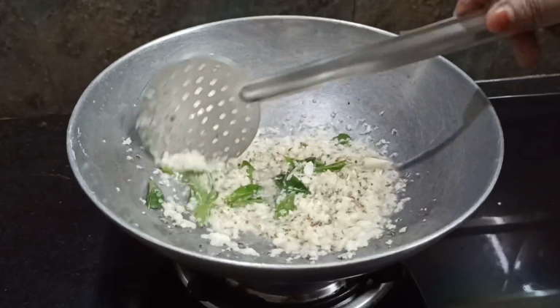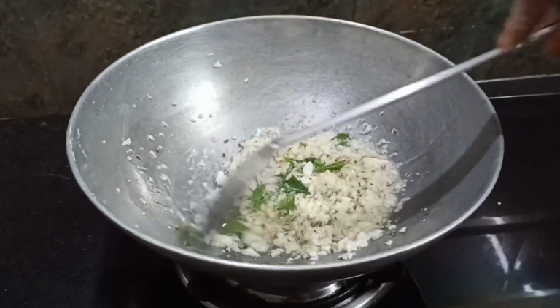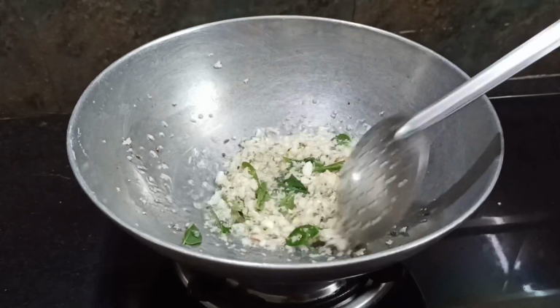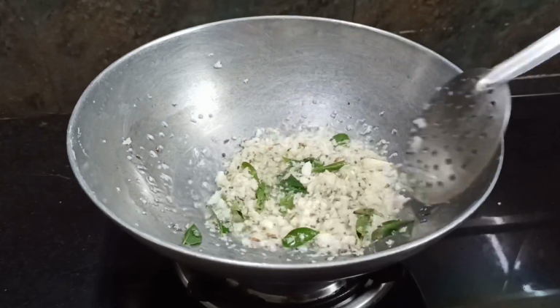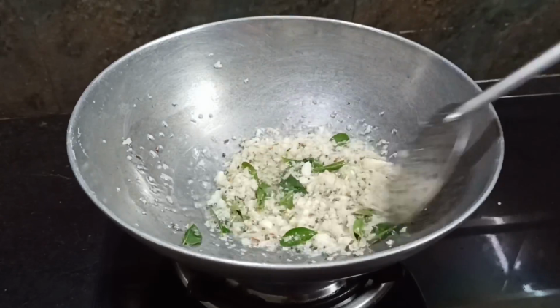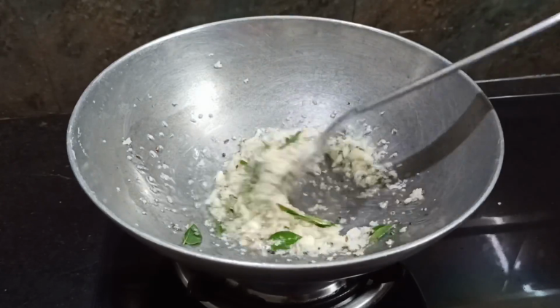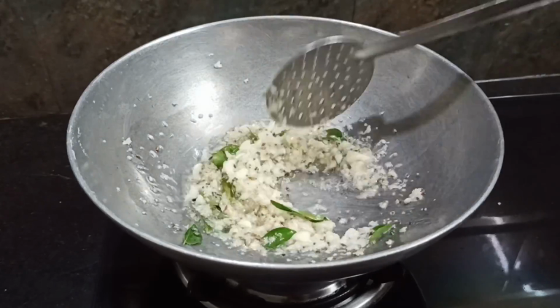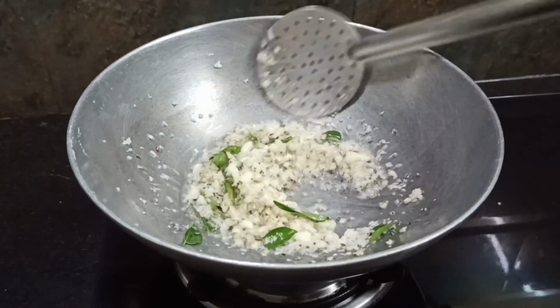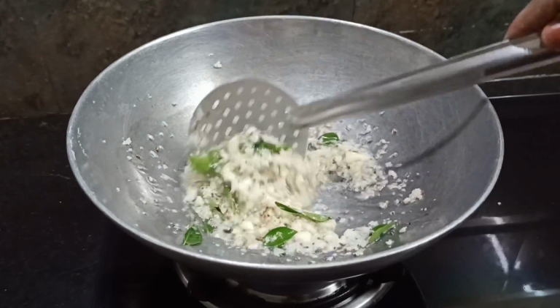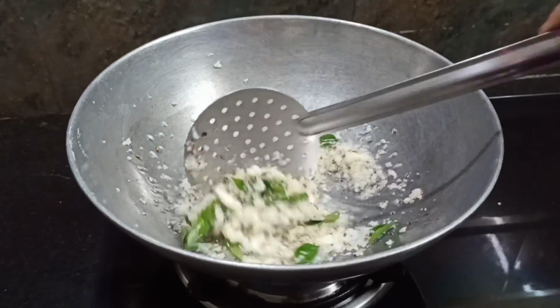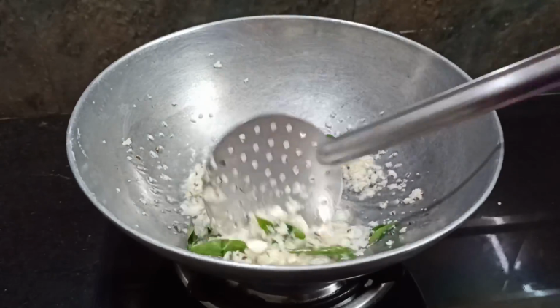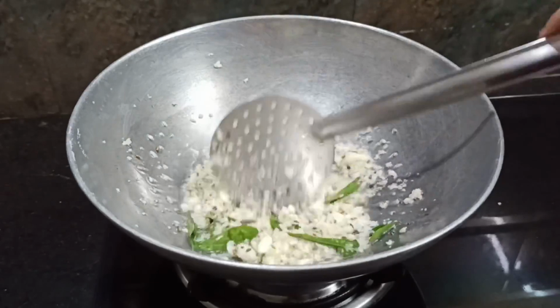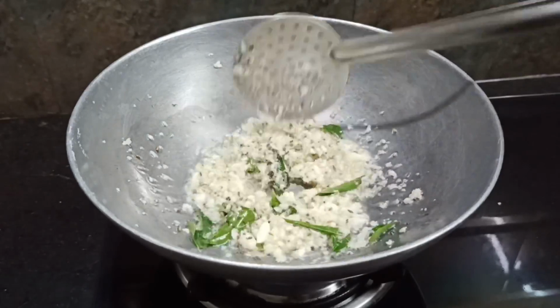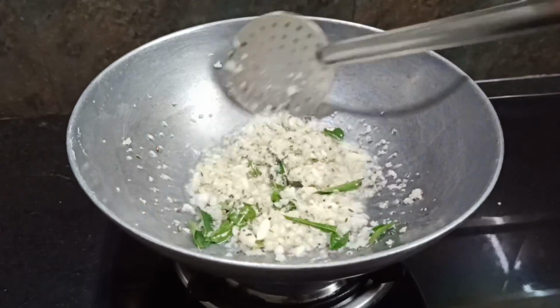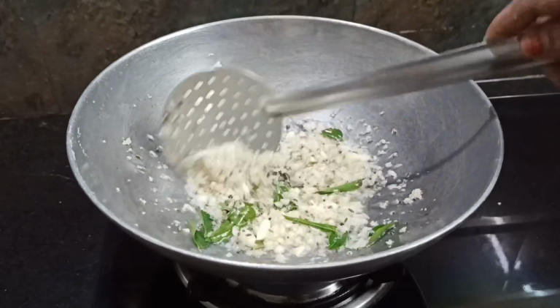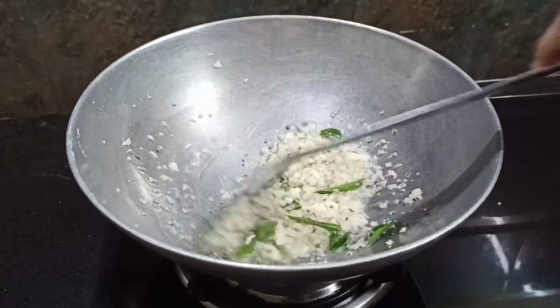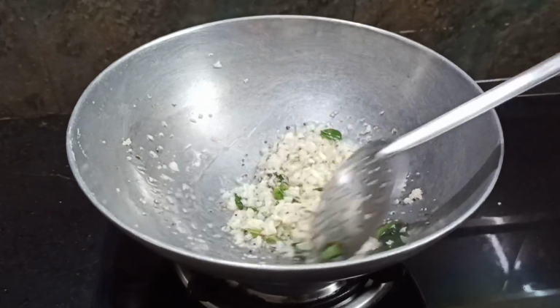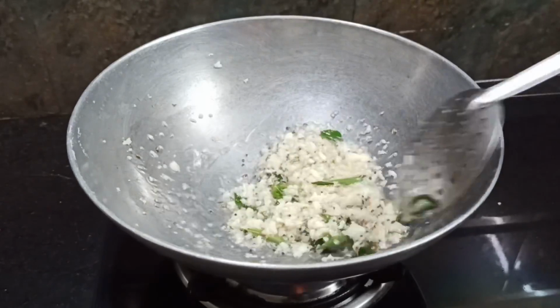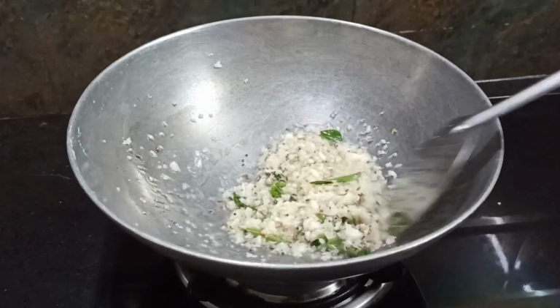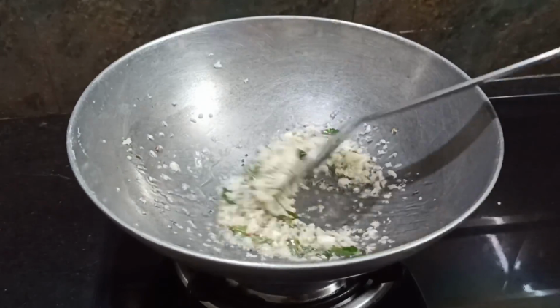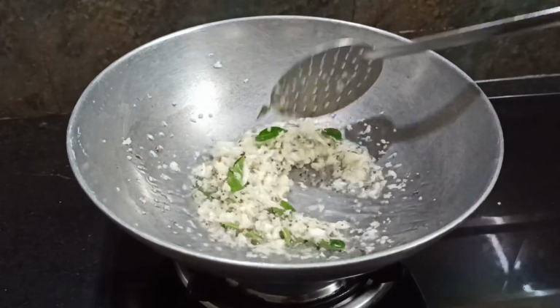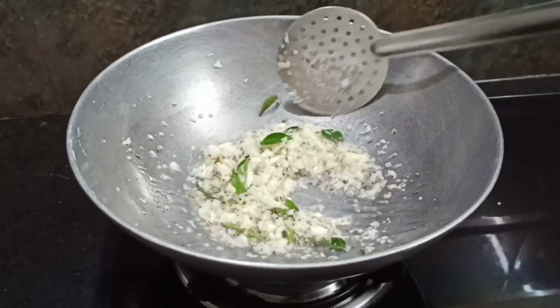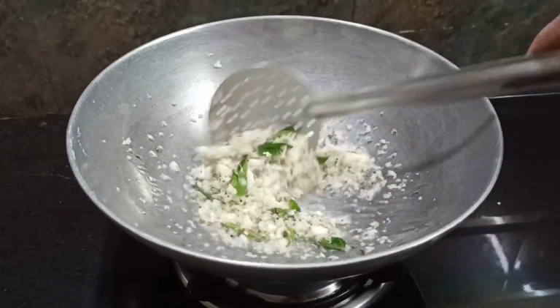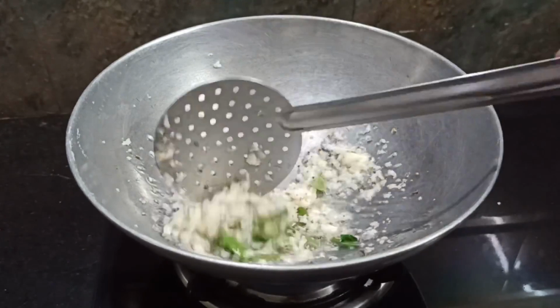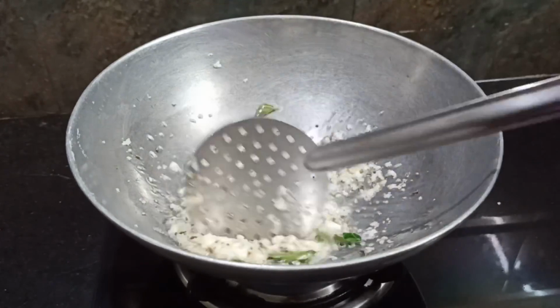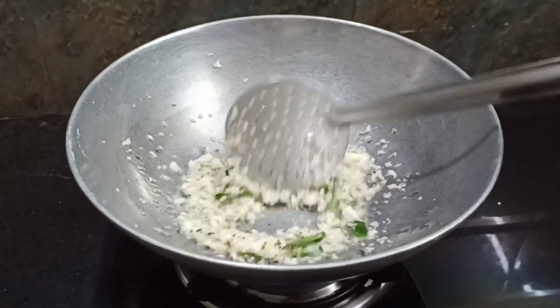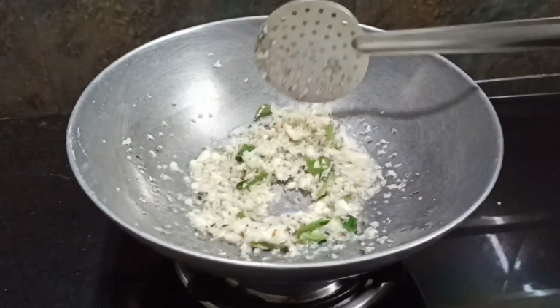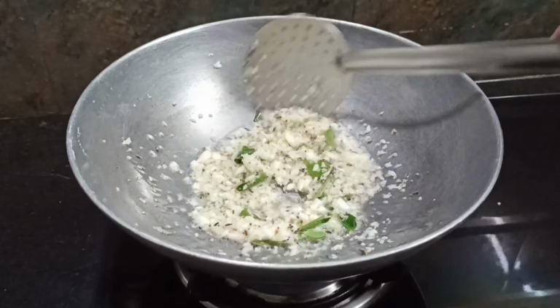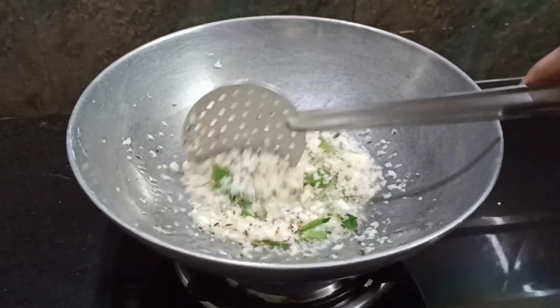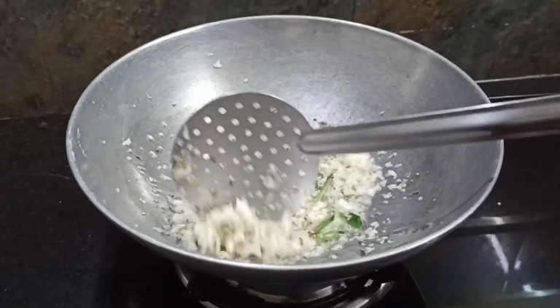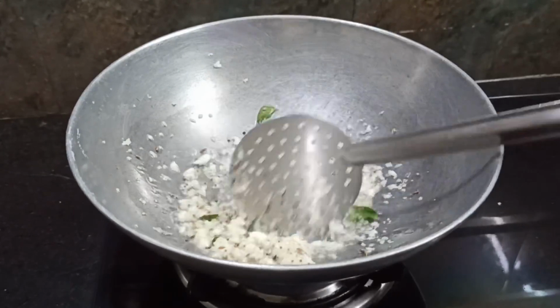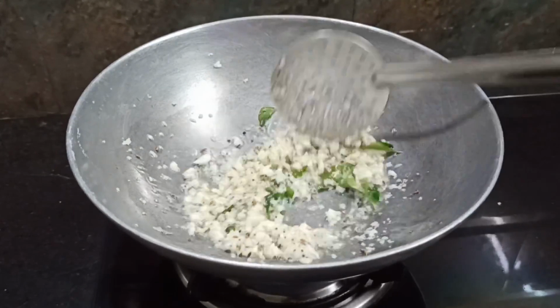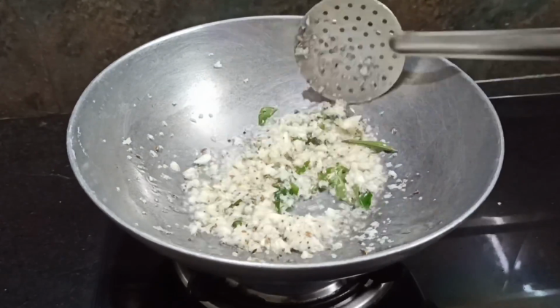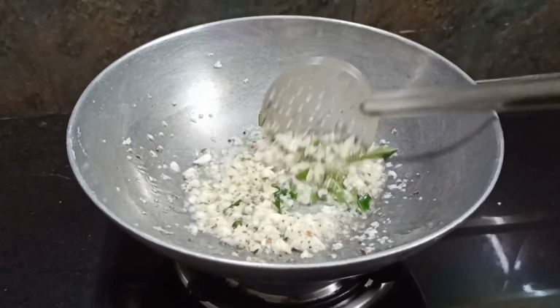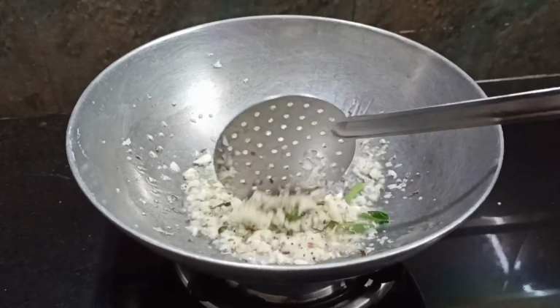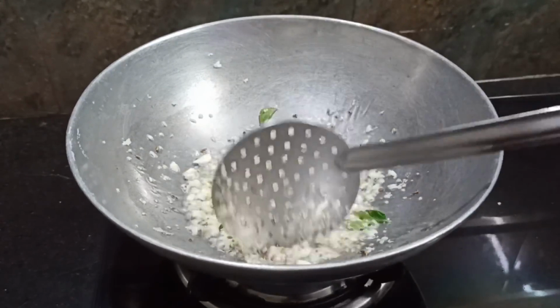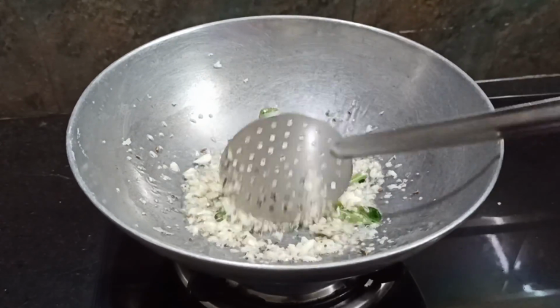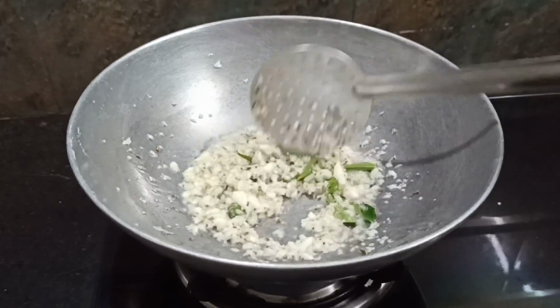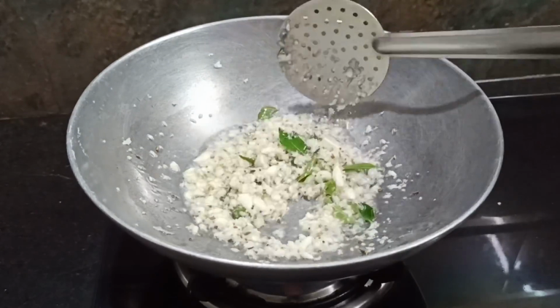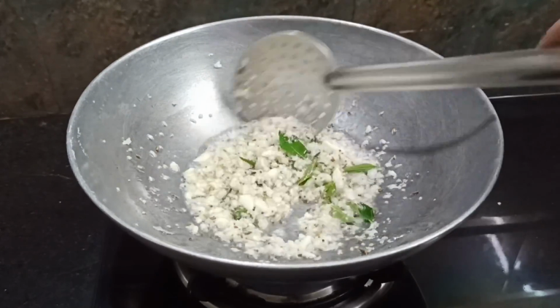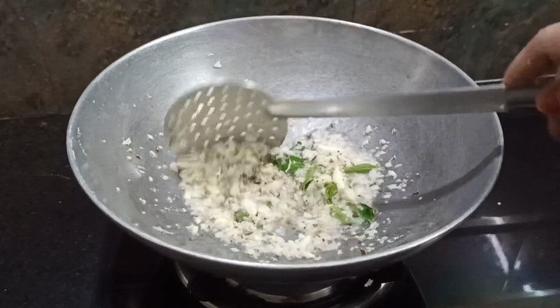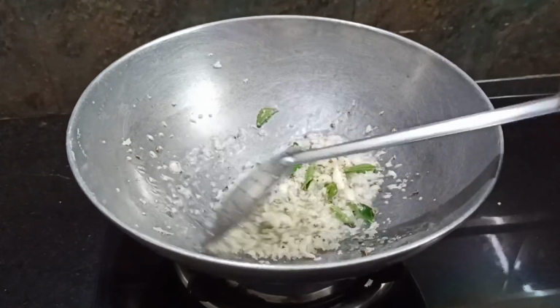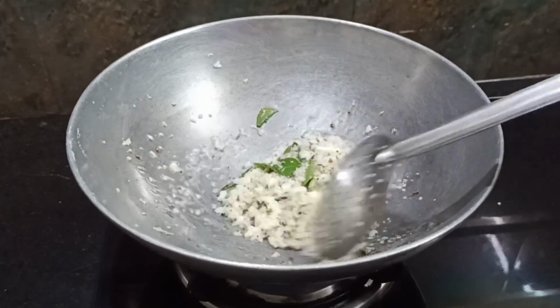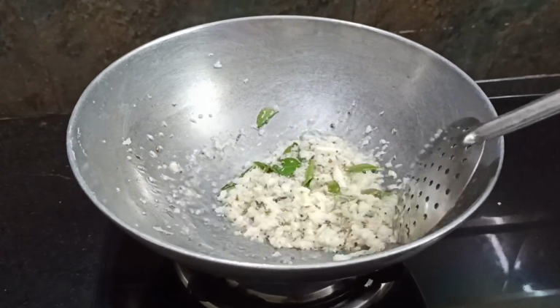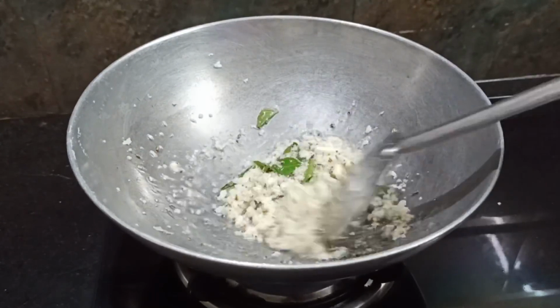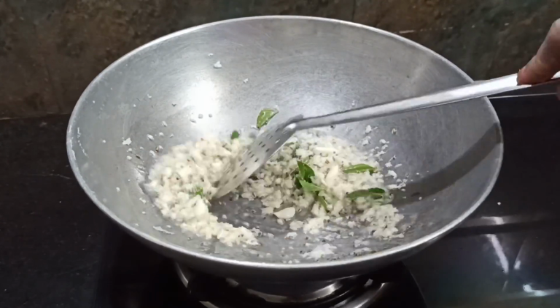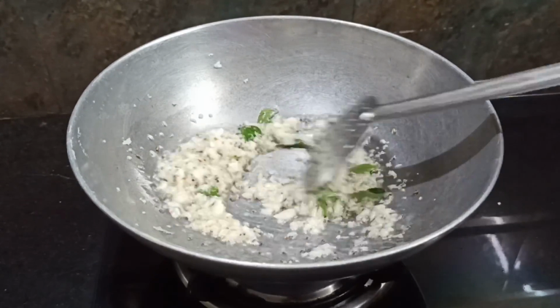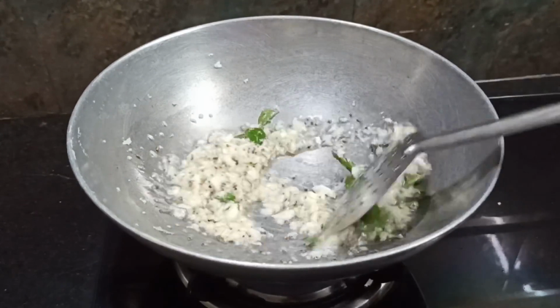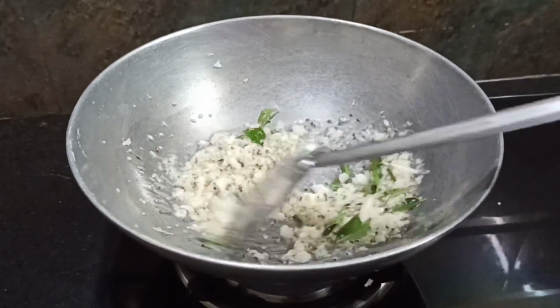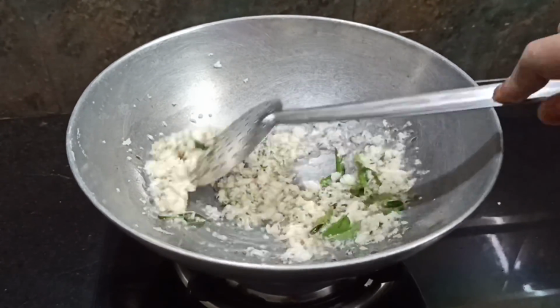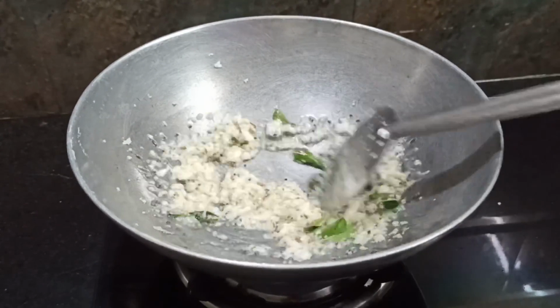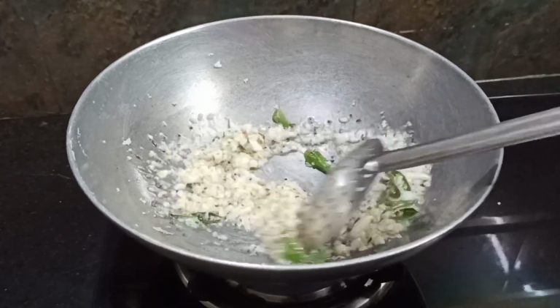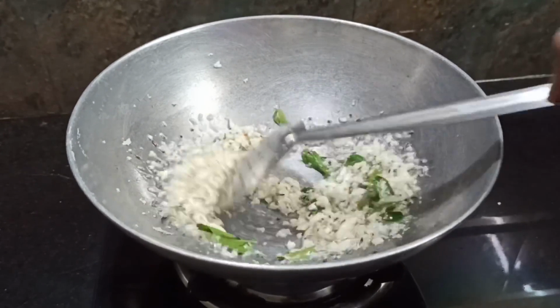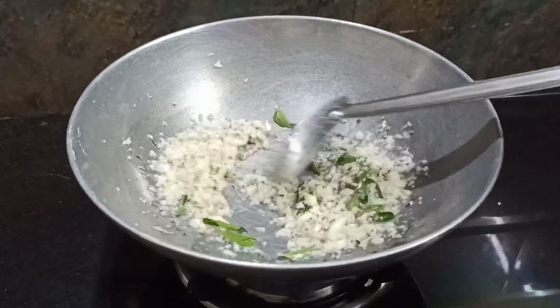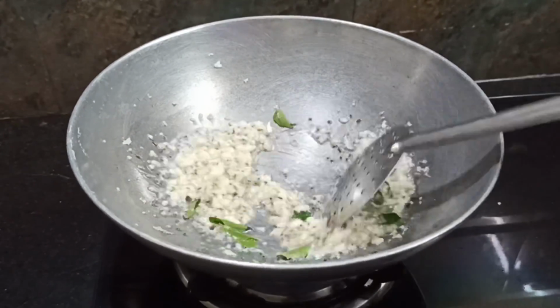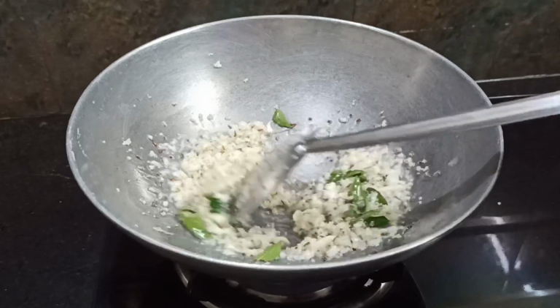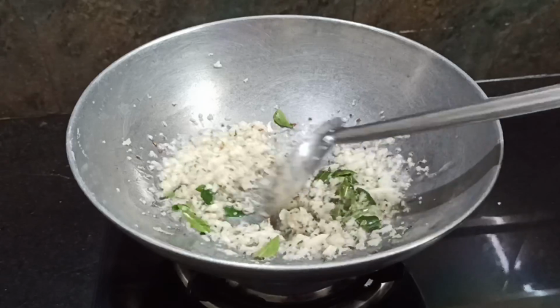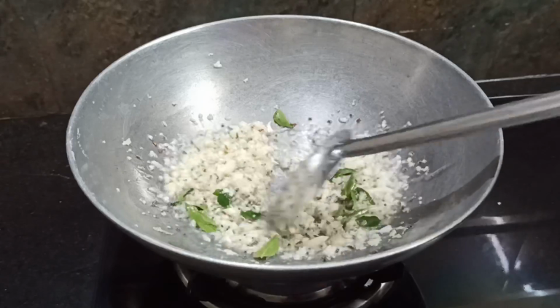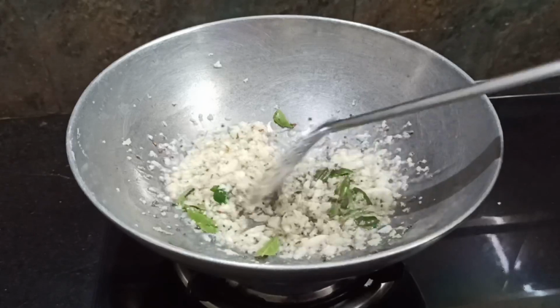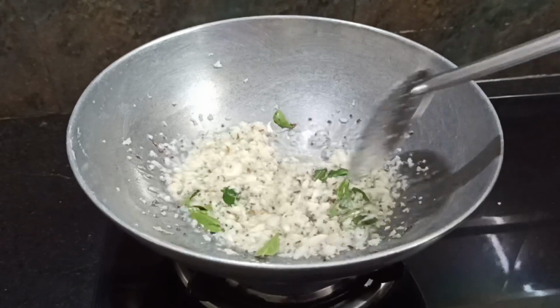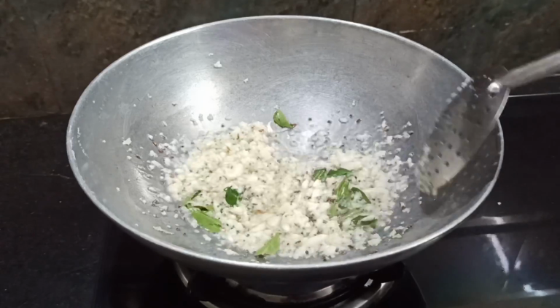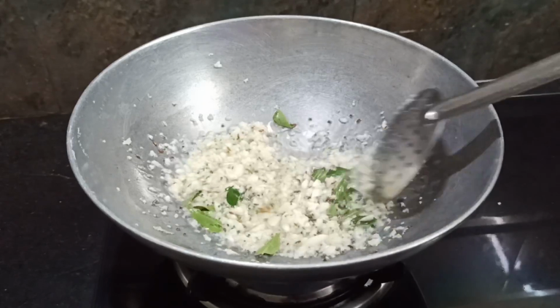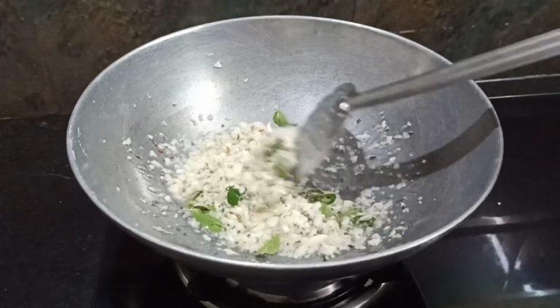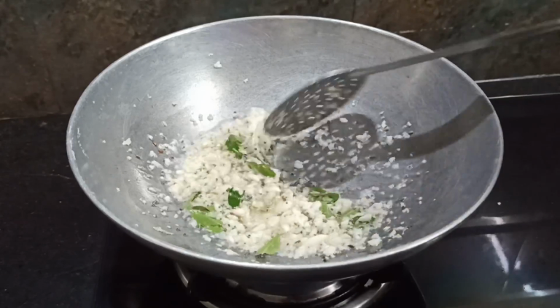If you have a high film, you will have a taste. That is why you have a taste and taste.